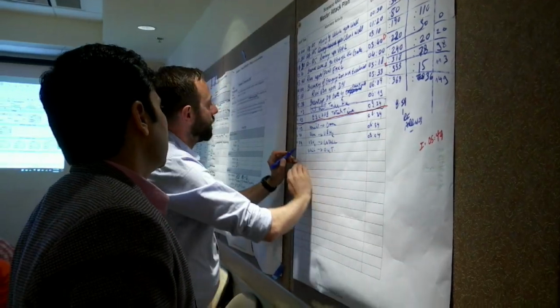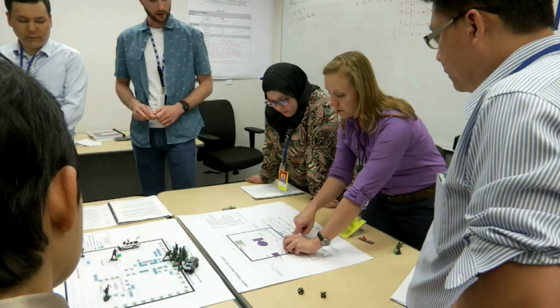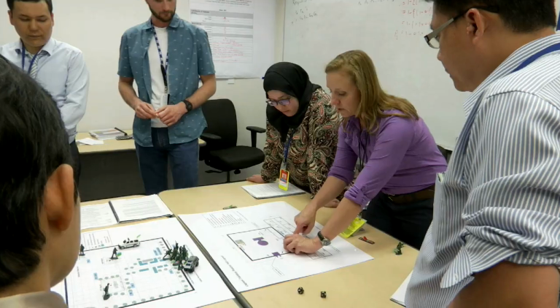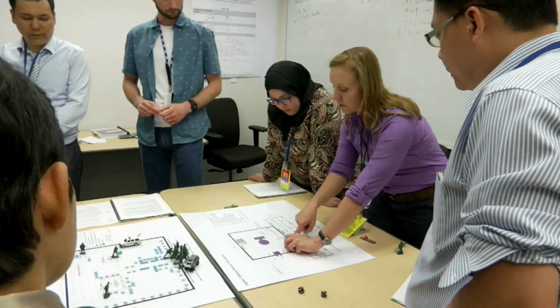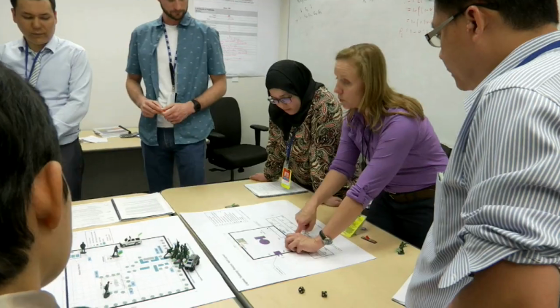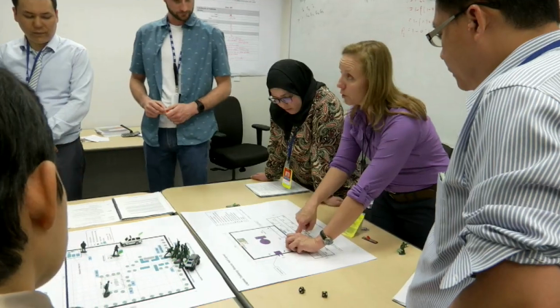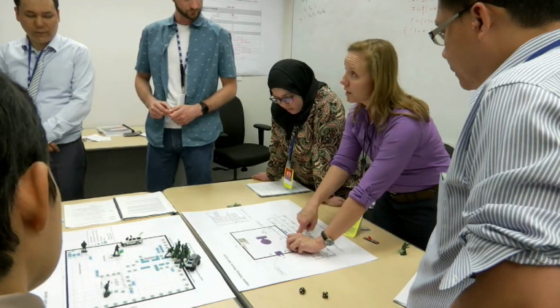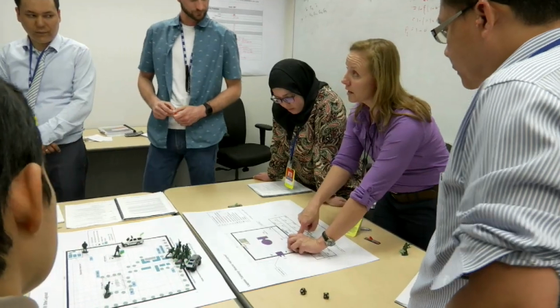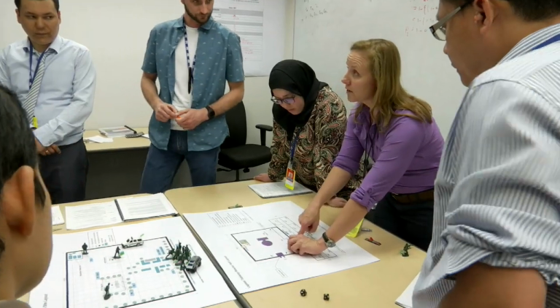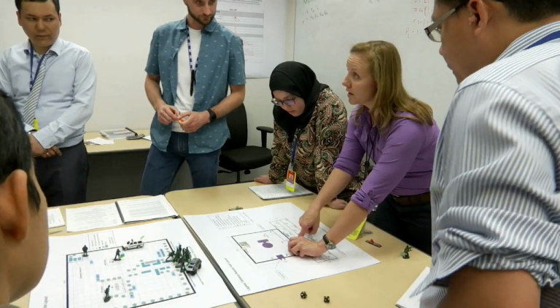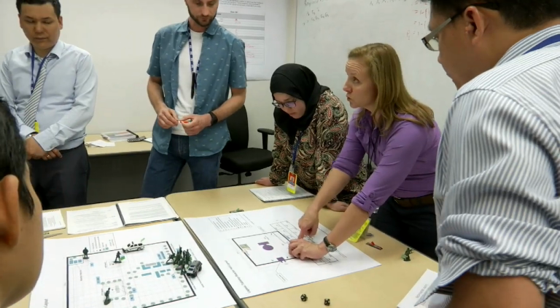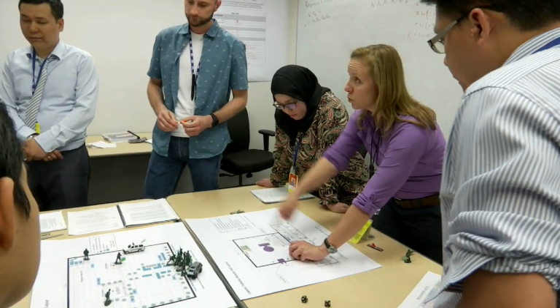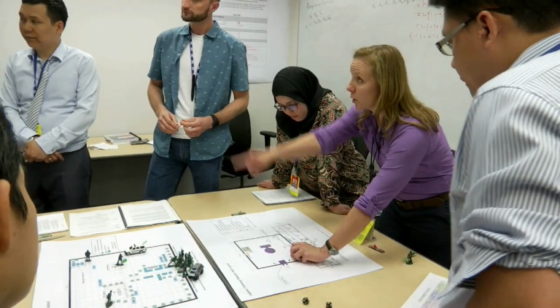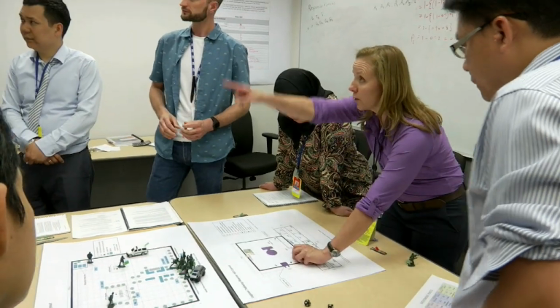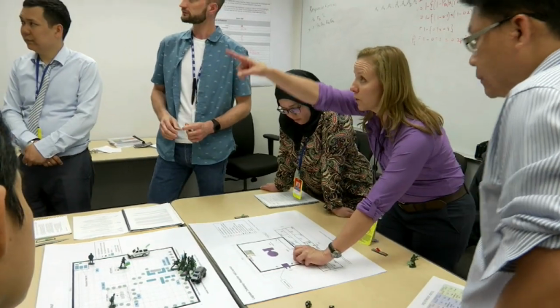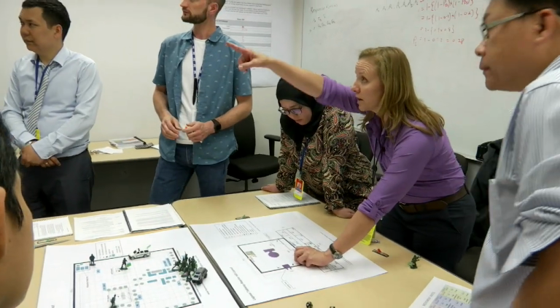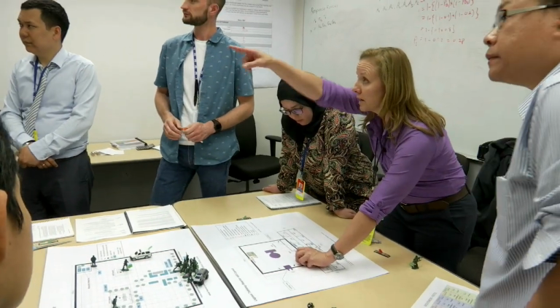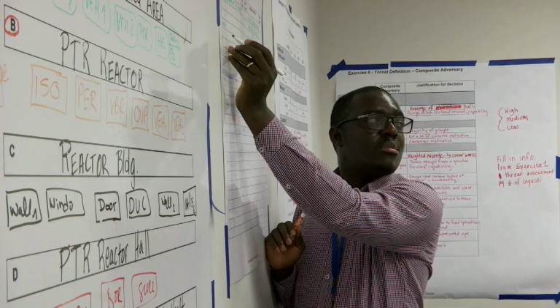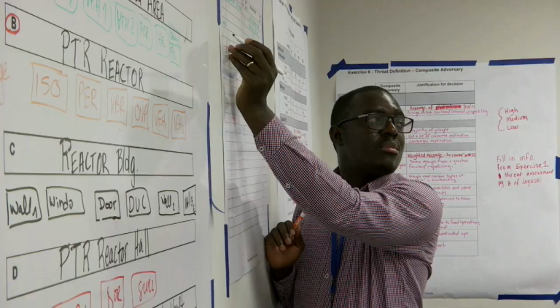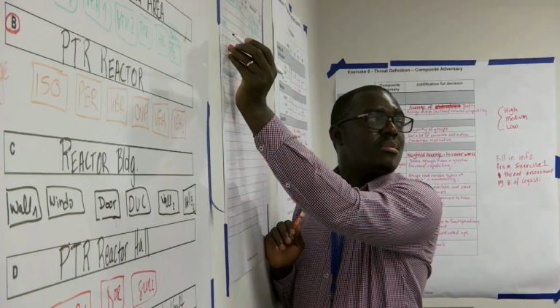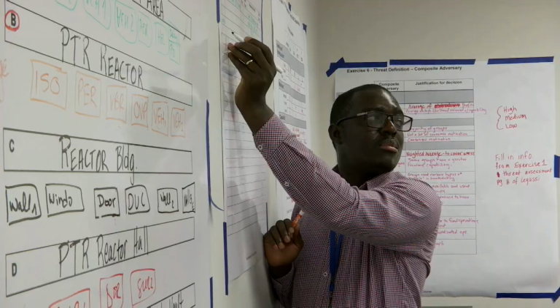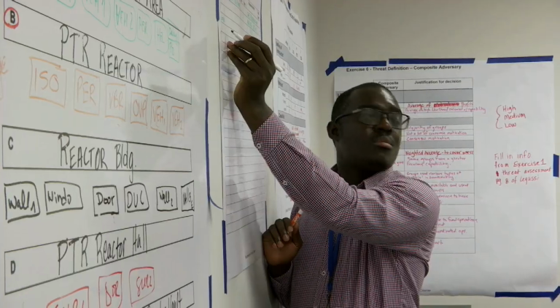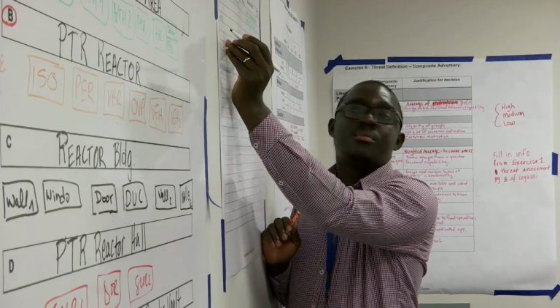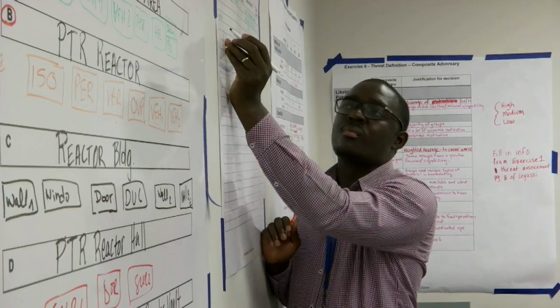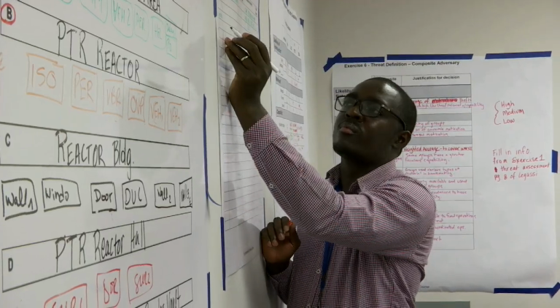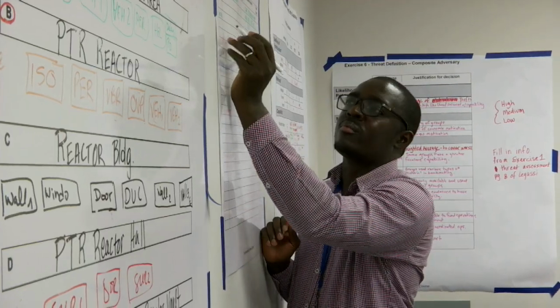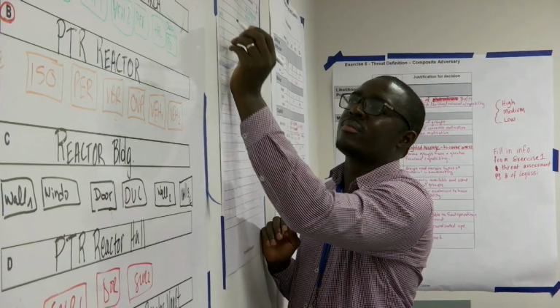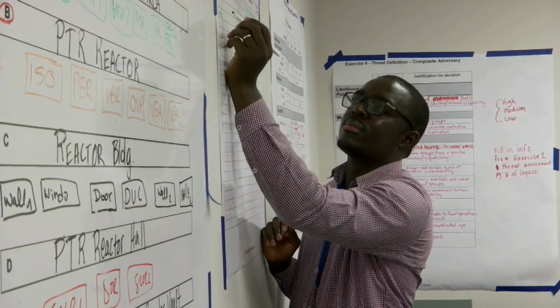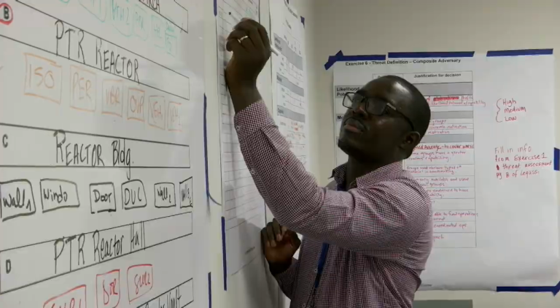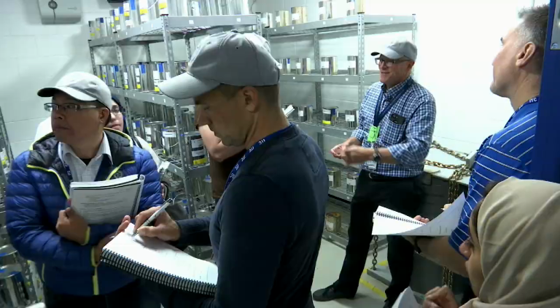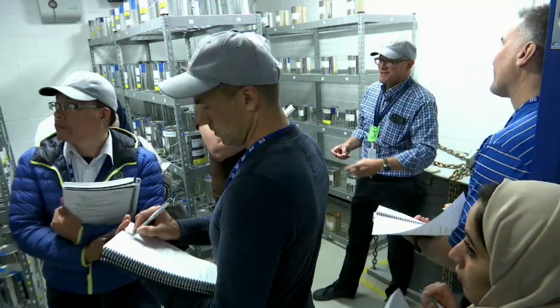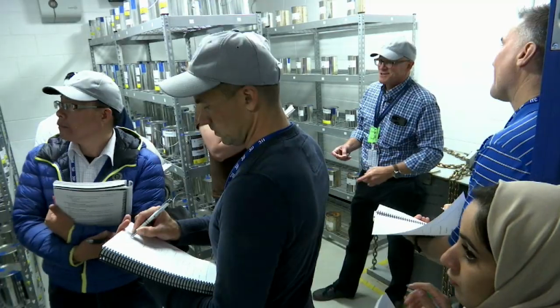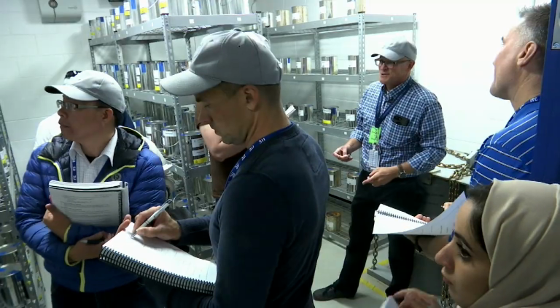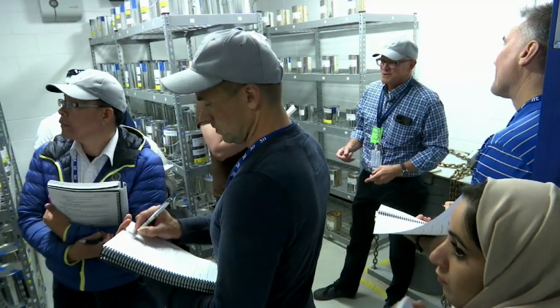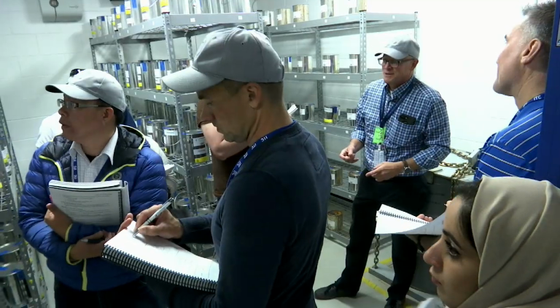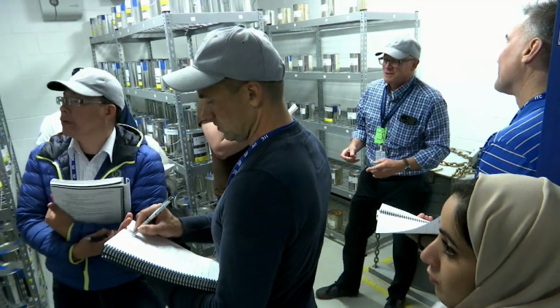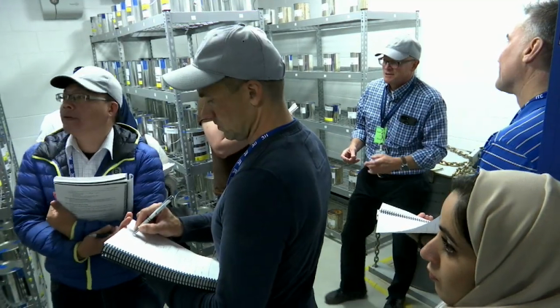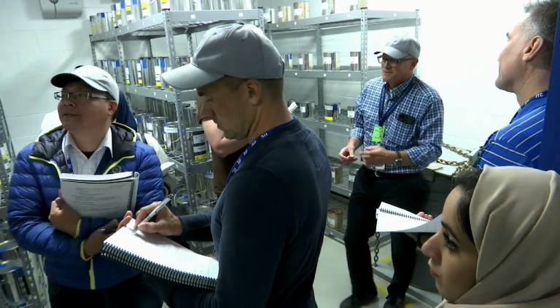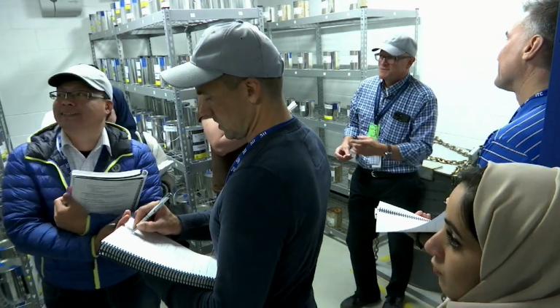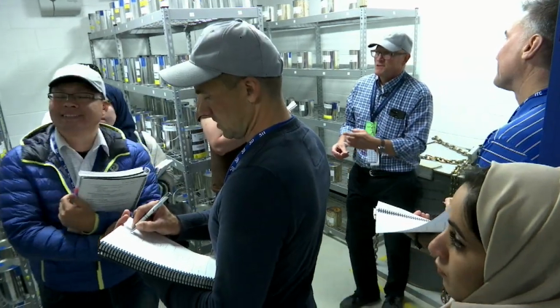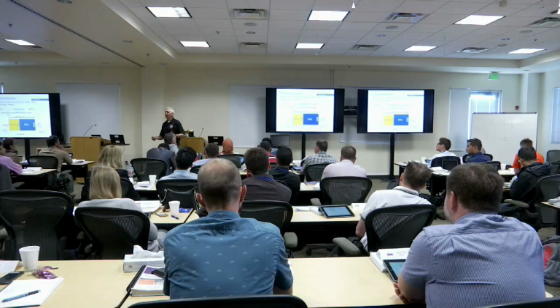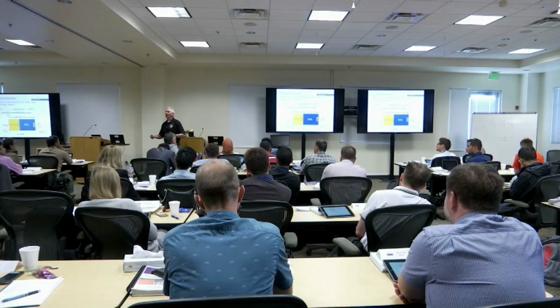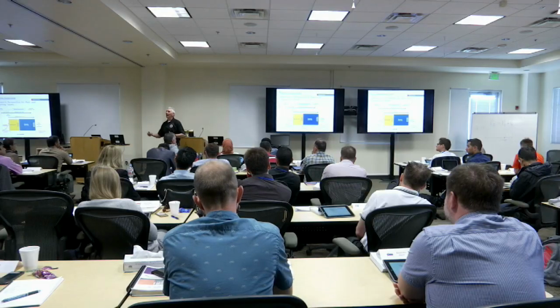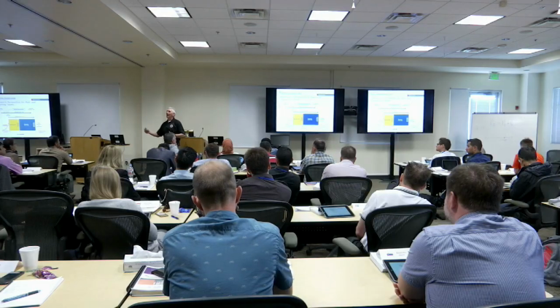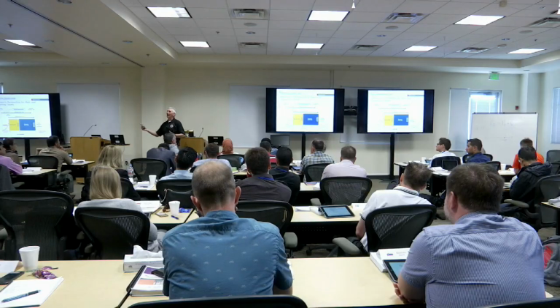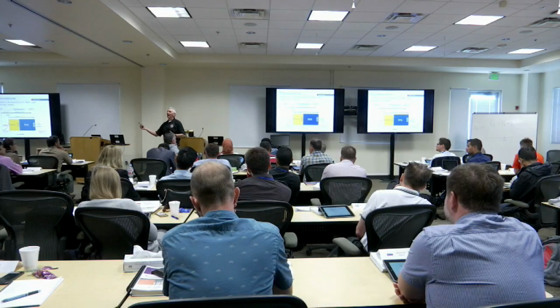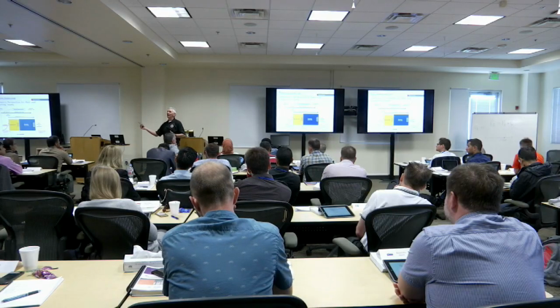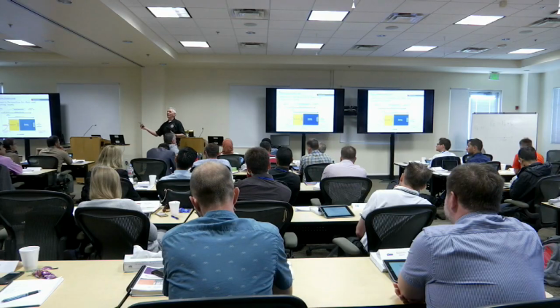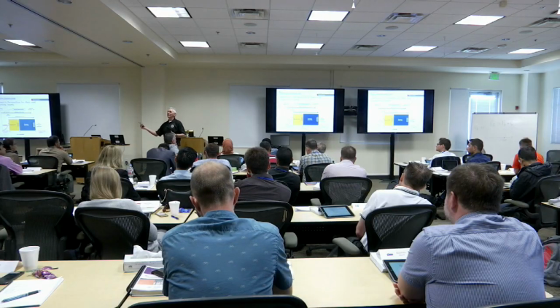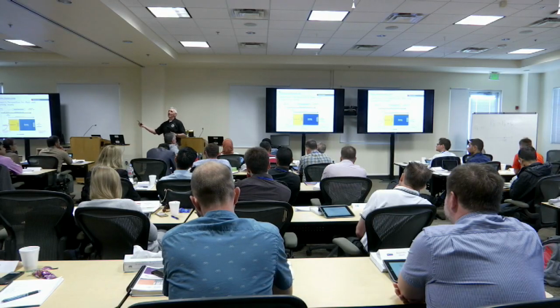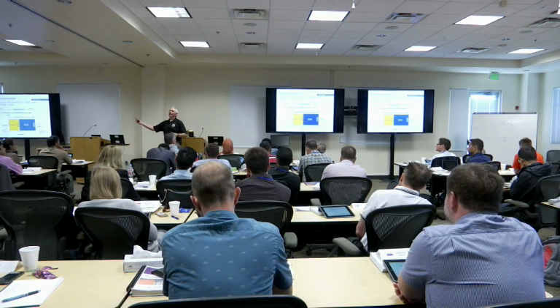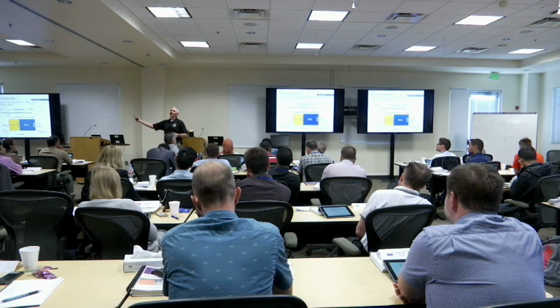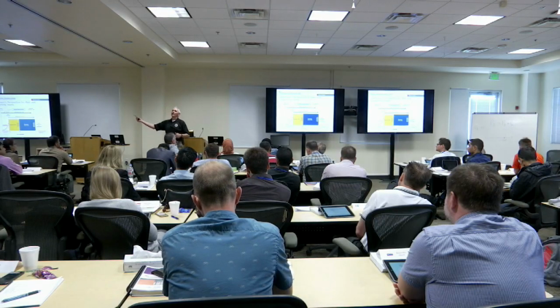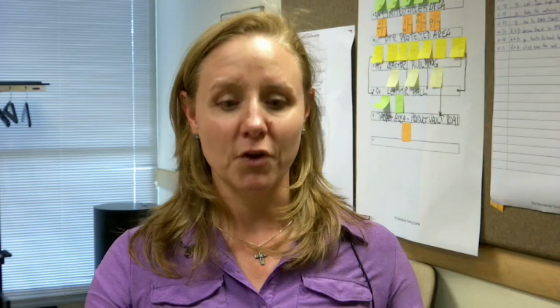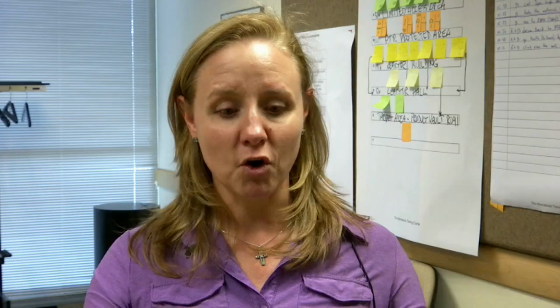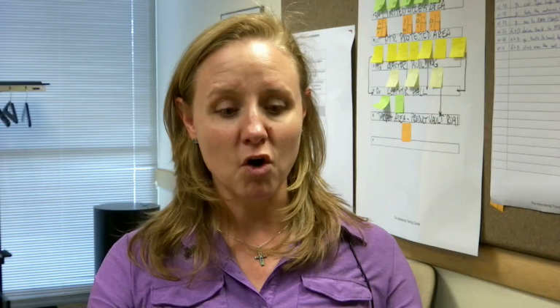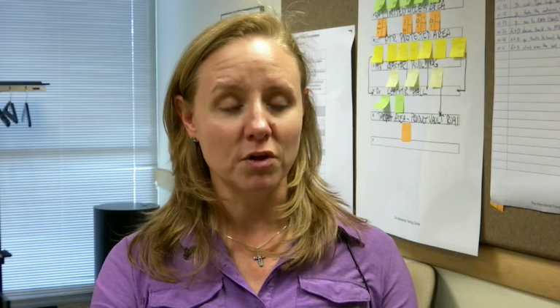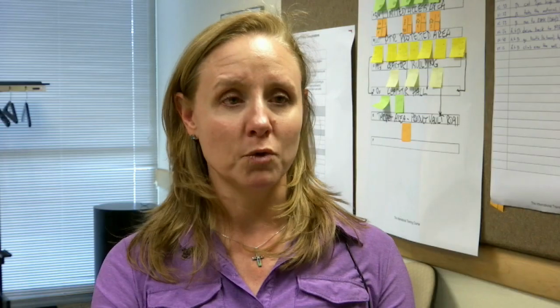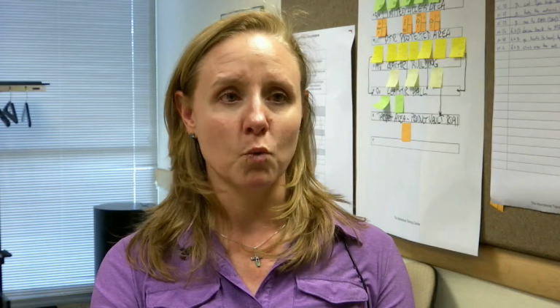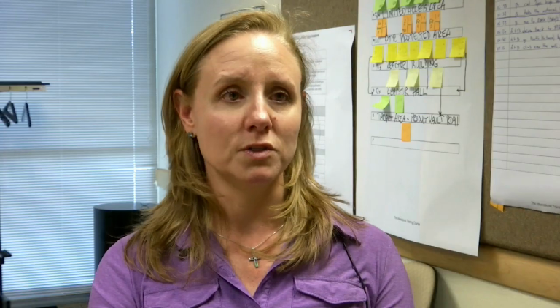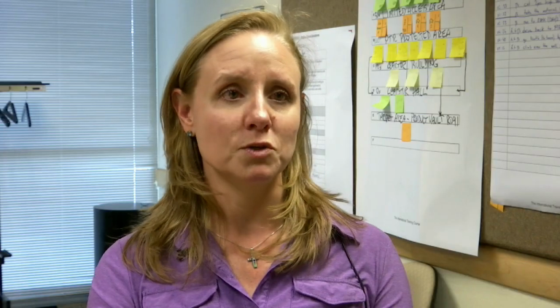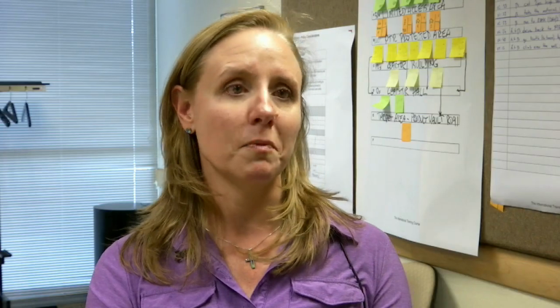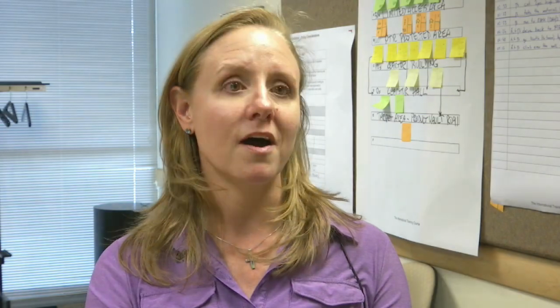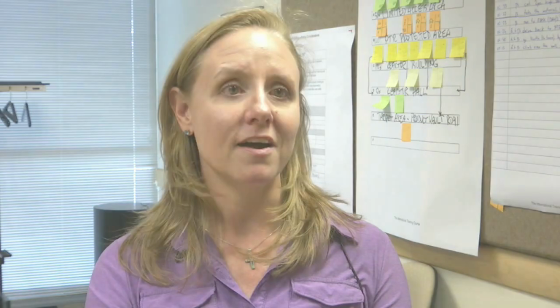When do you ever have the opportunity to meet 53 people from 40 different countries and they're all in one spot?